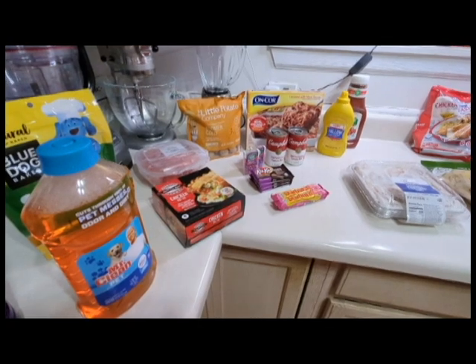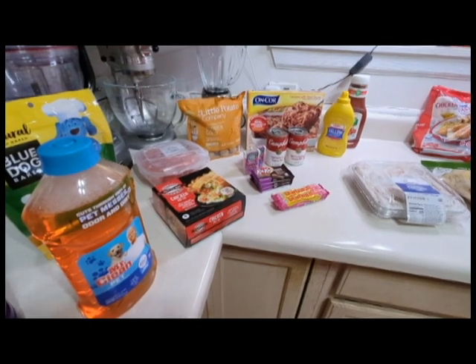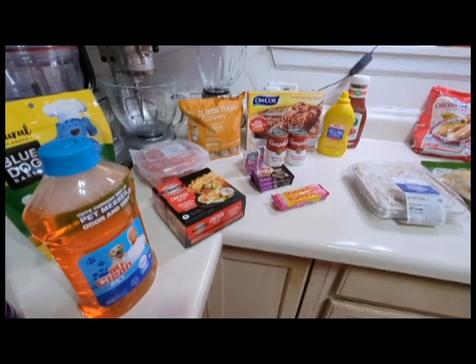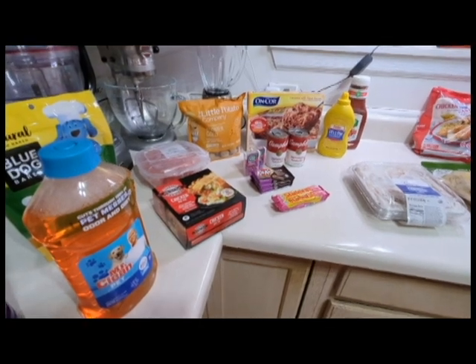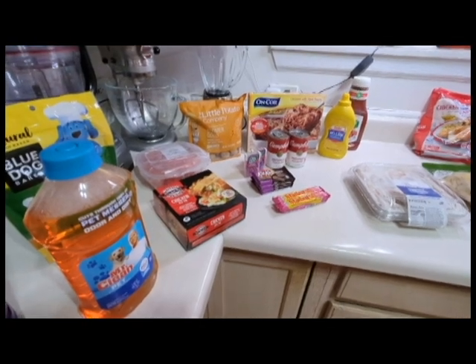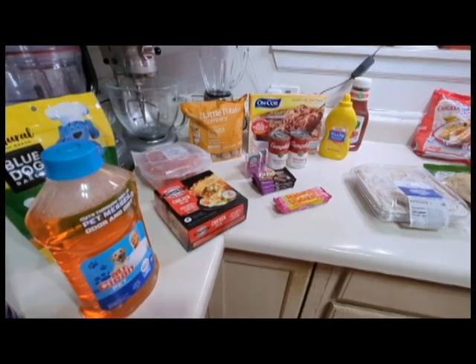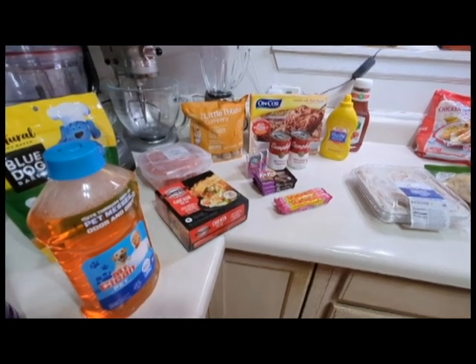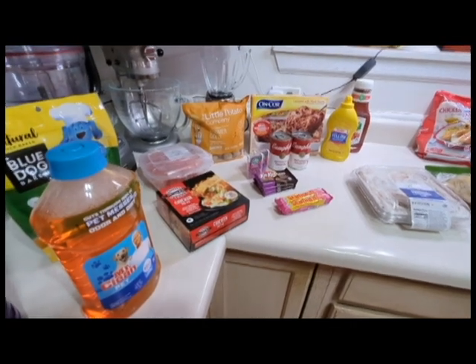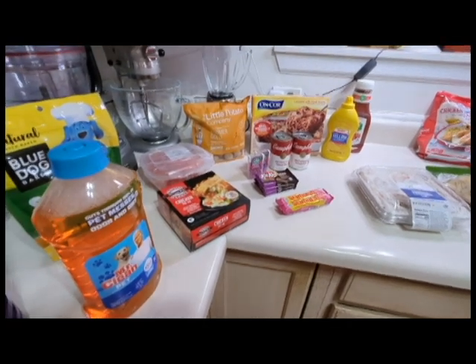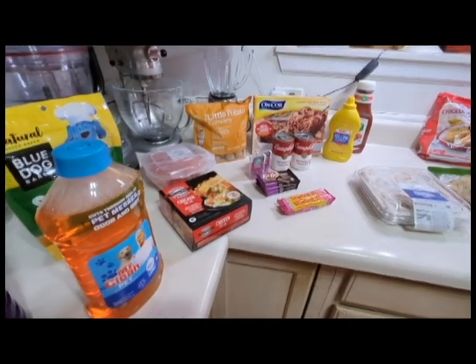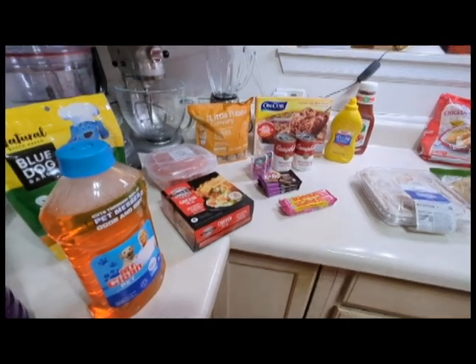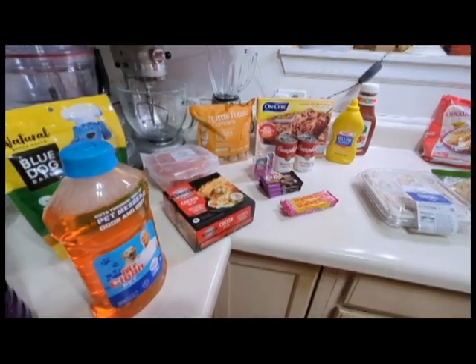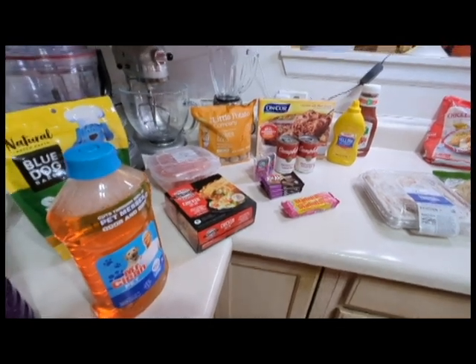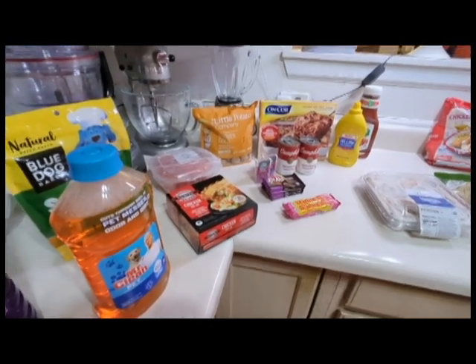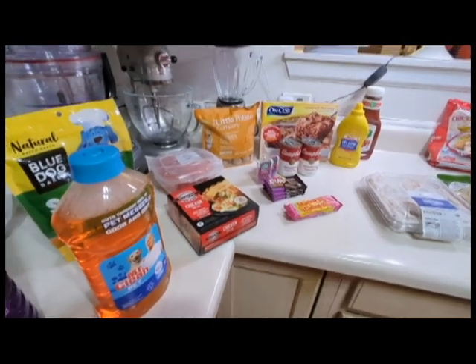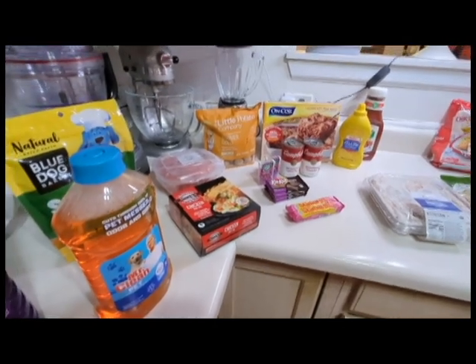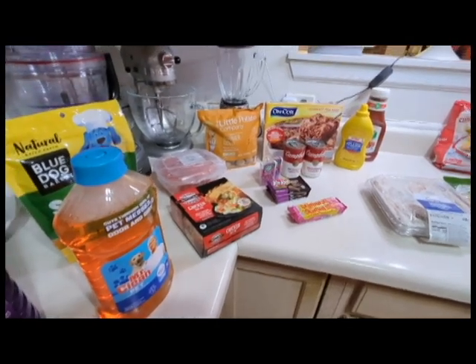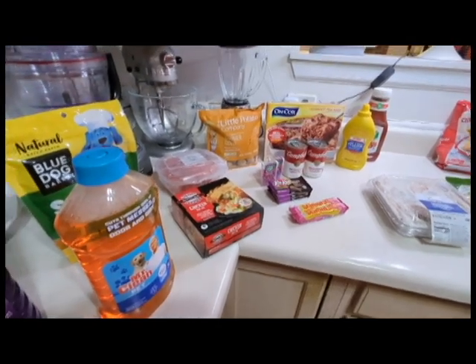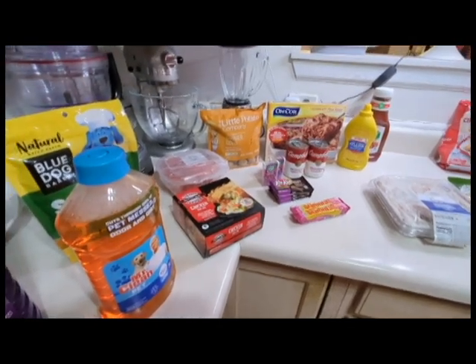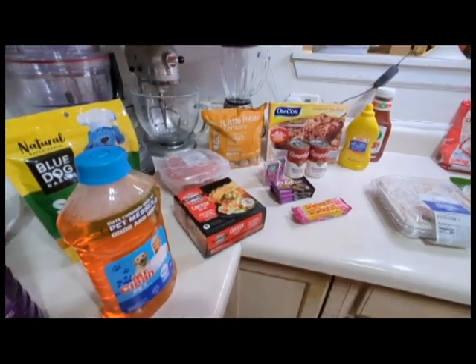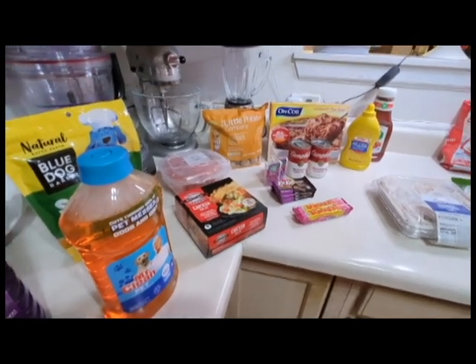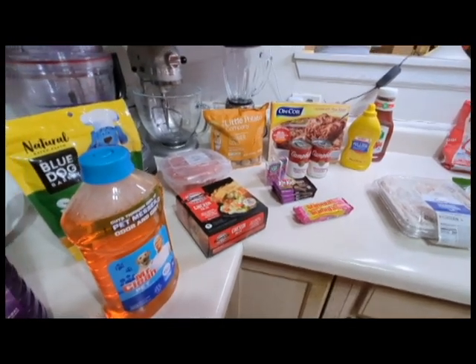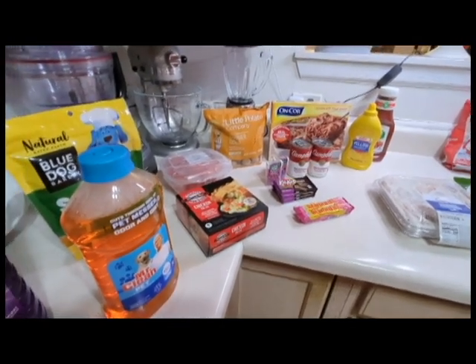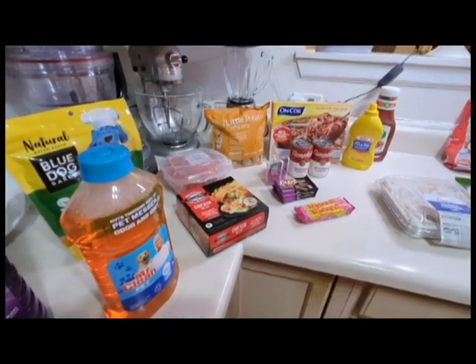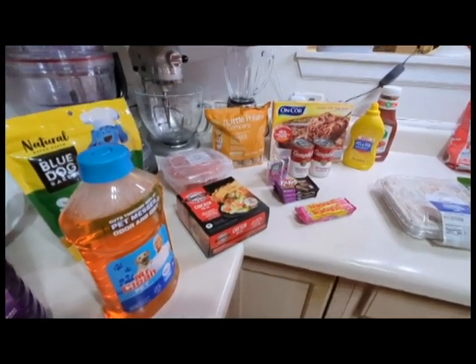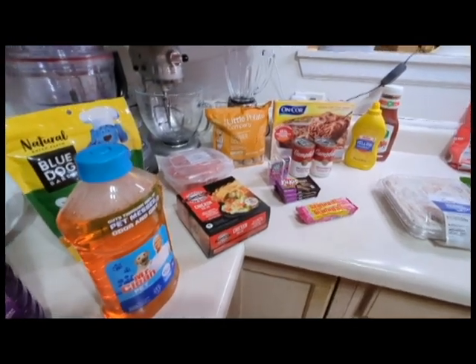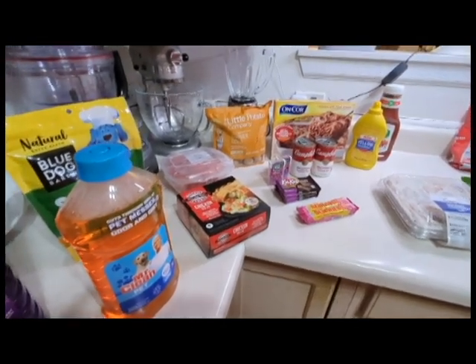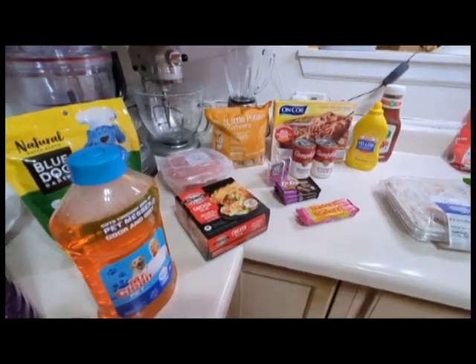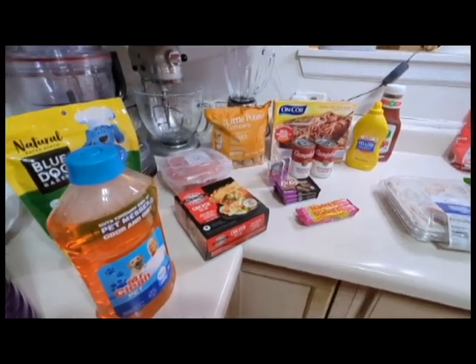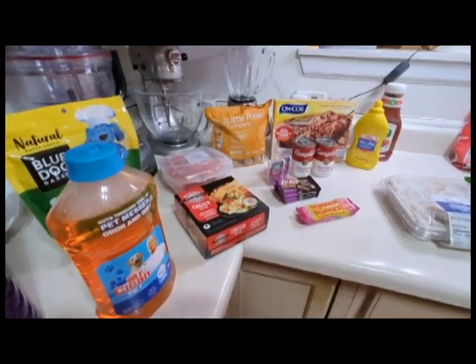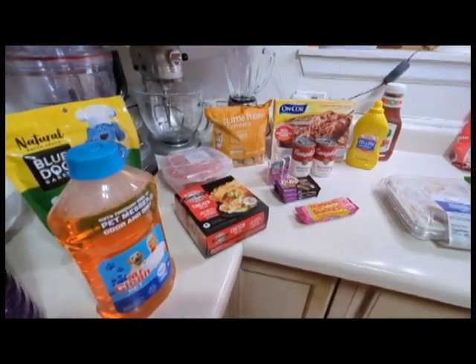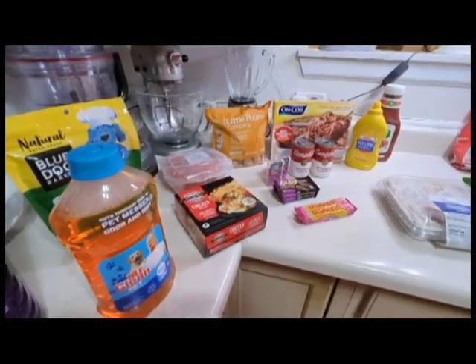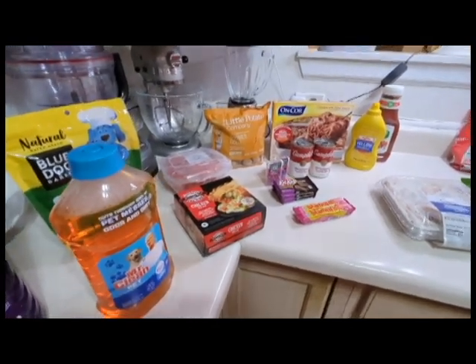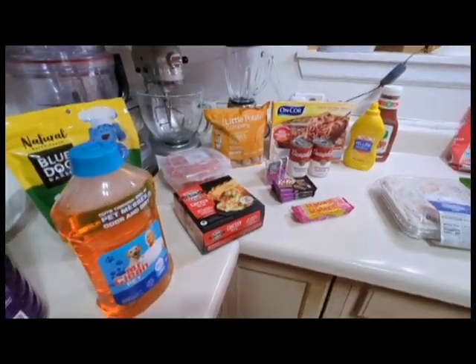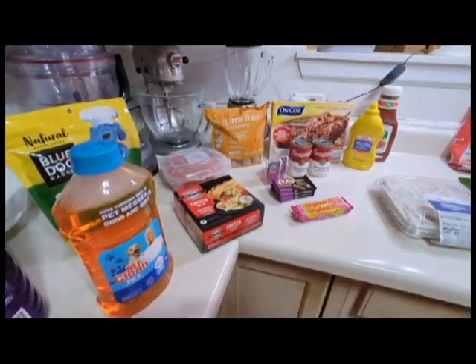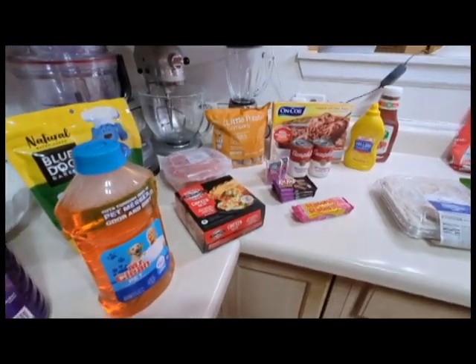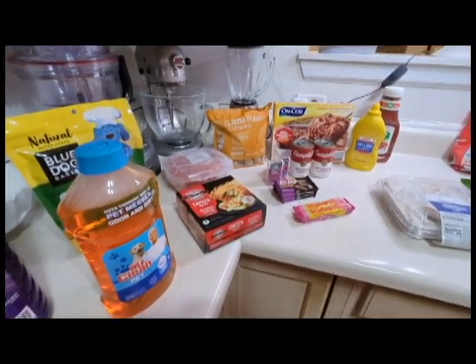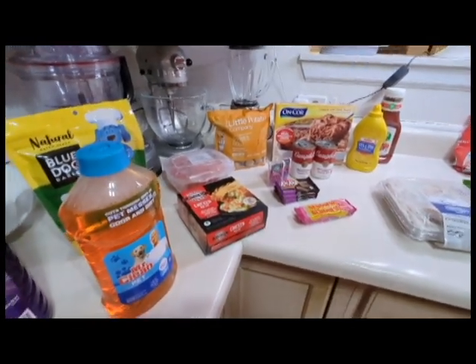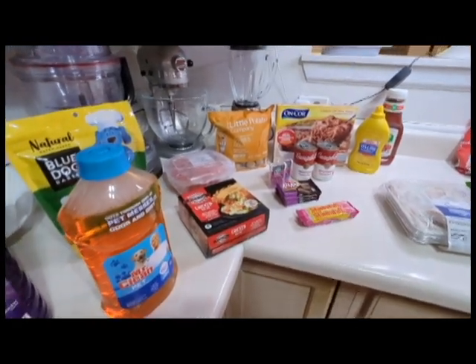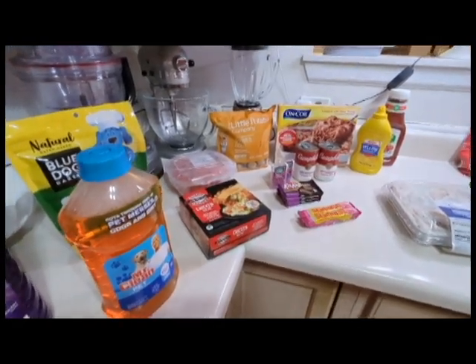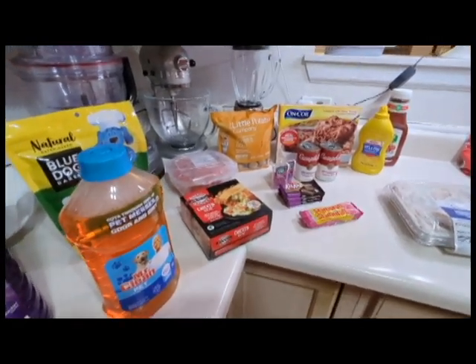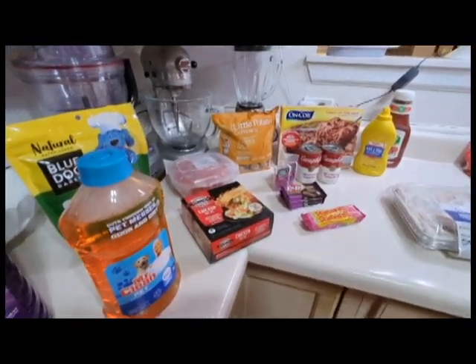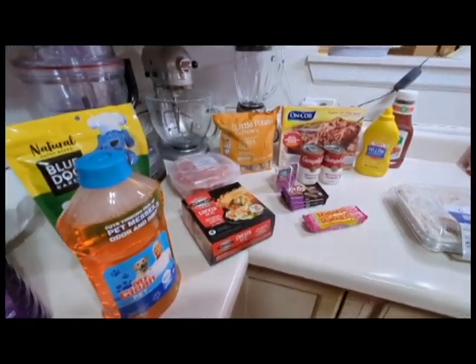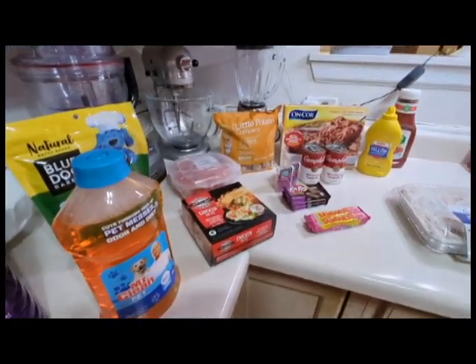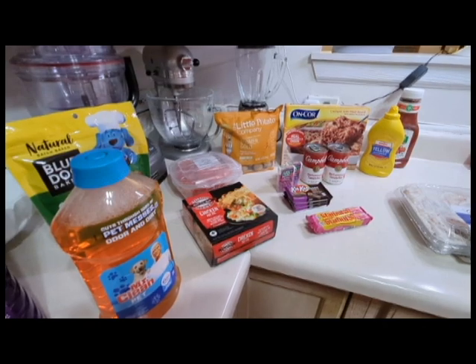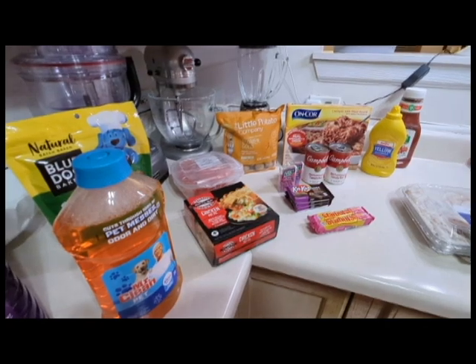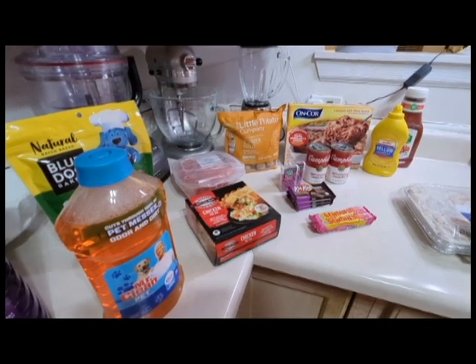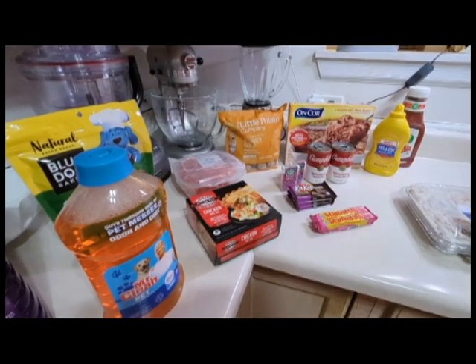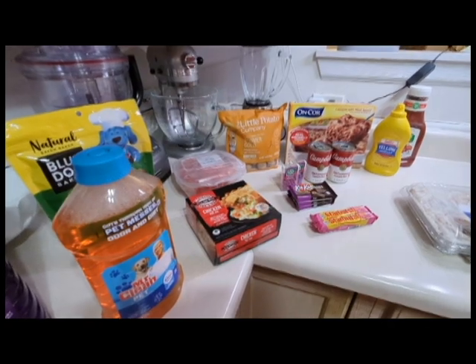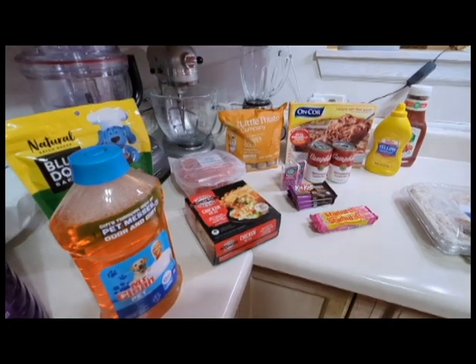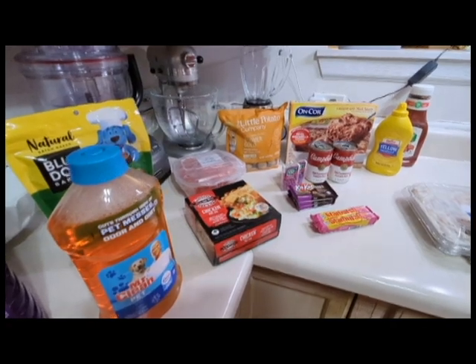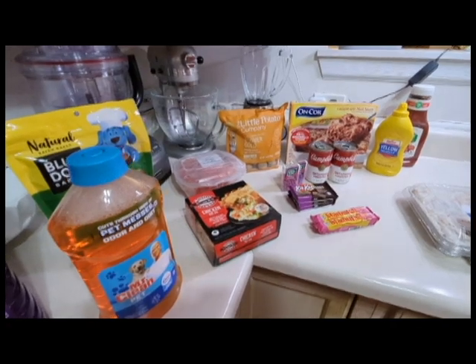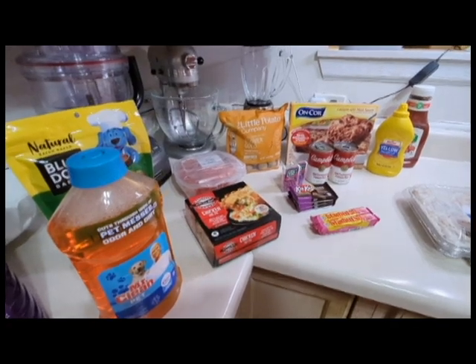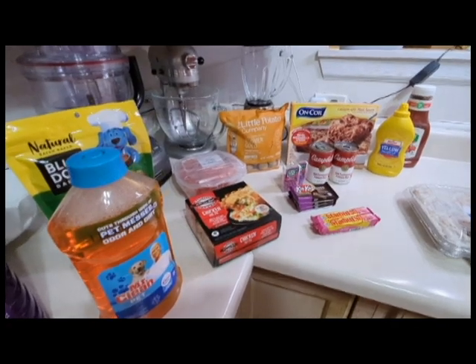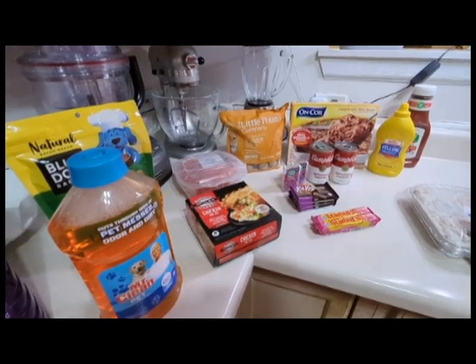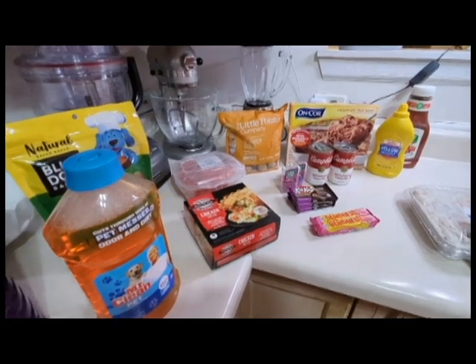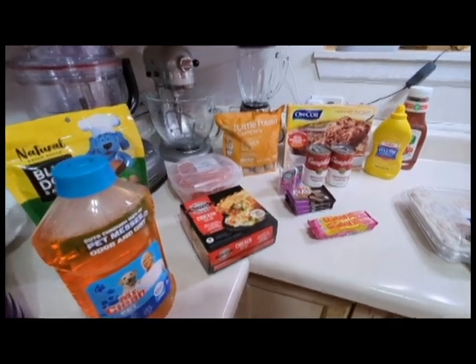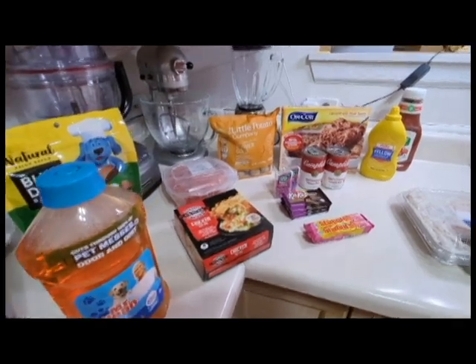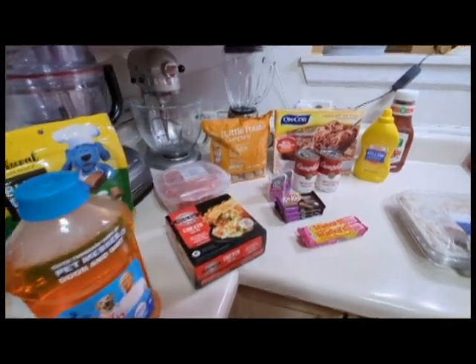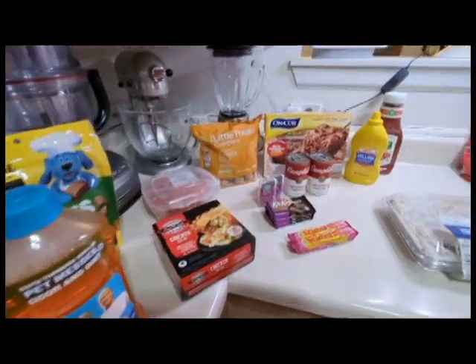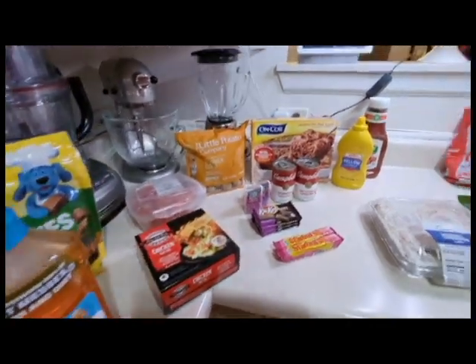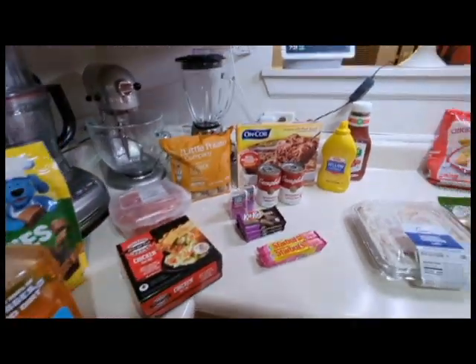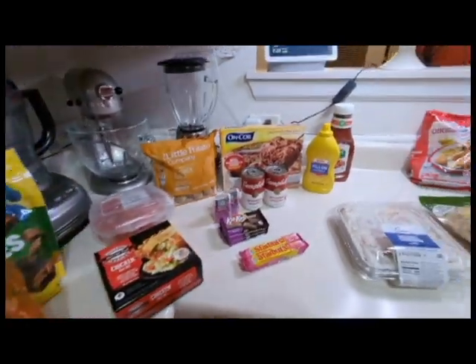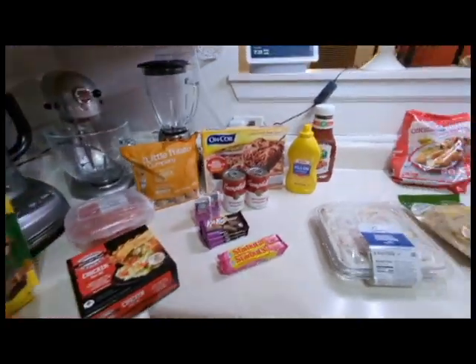Hey, so what did I buy this week at the grocery store? I did go to Aldi and Meijer.